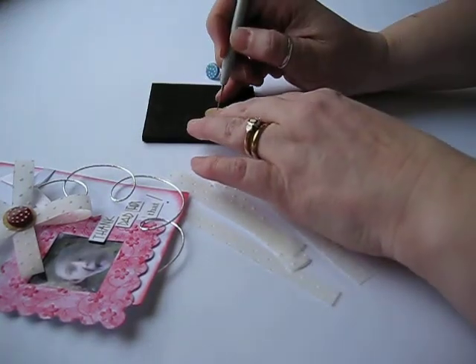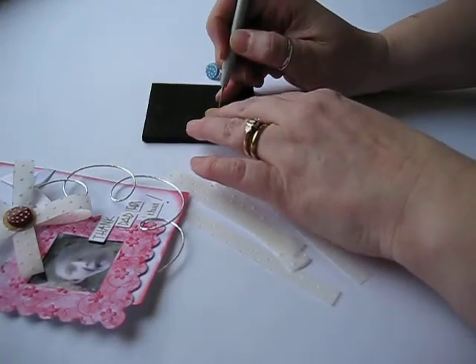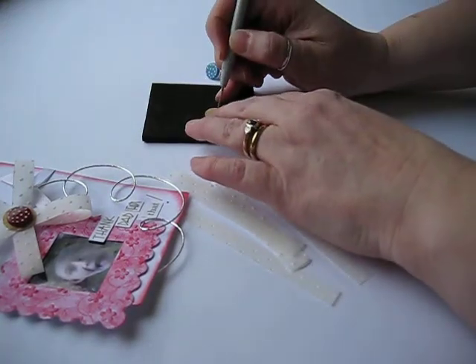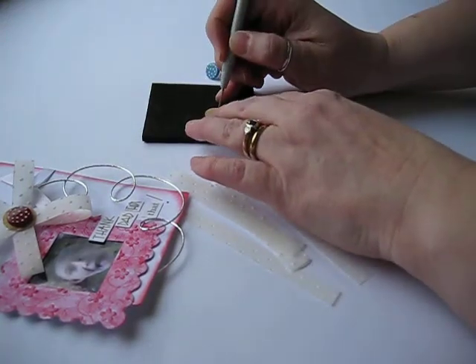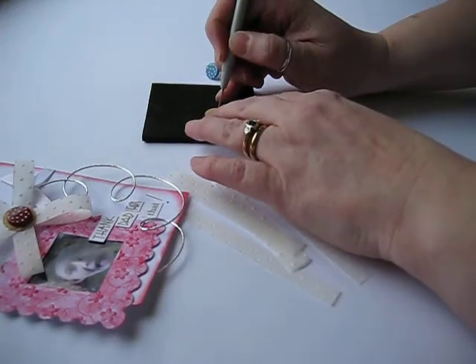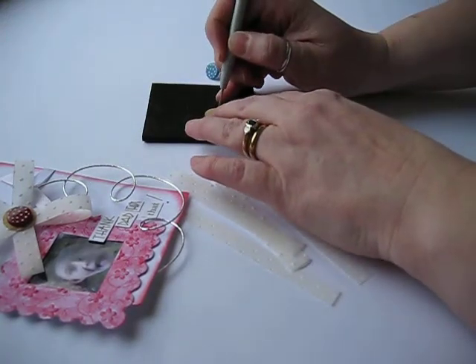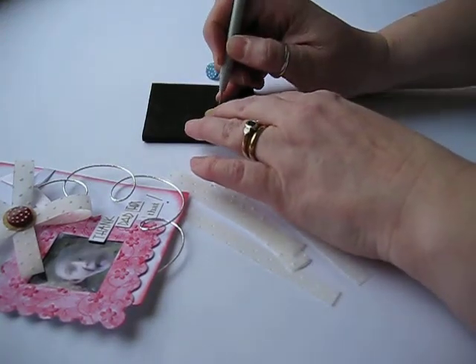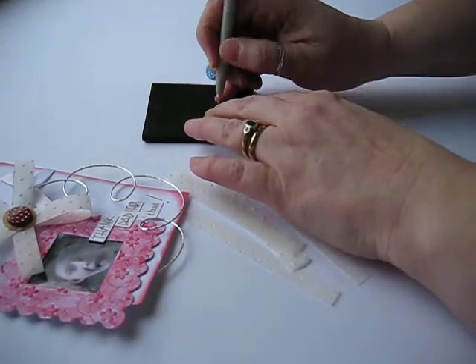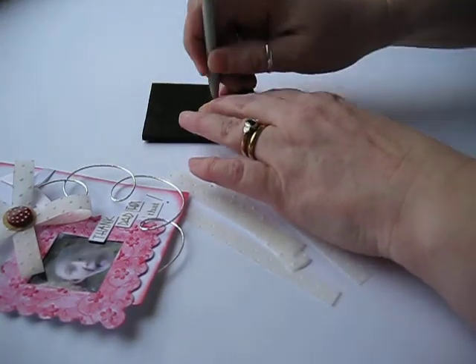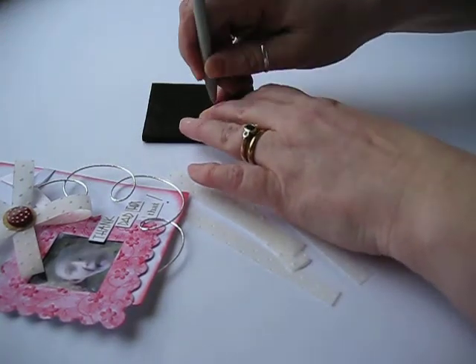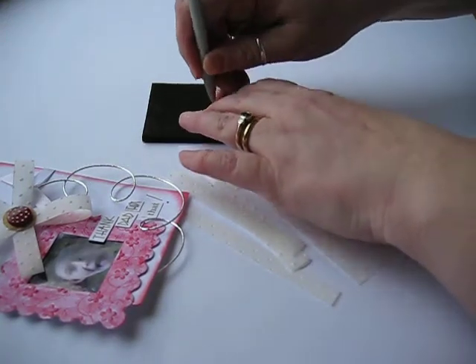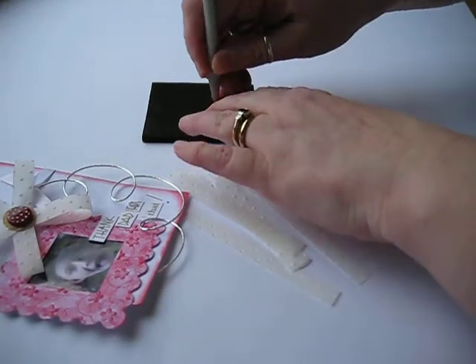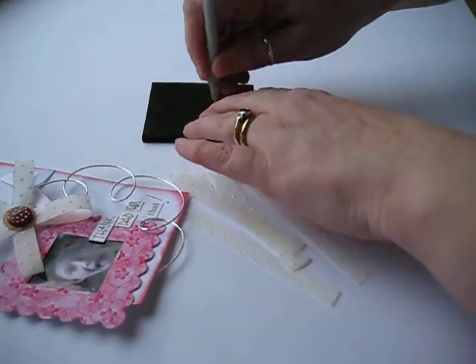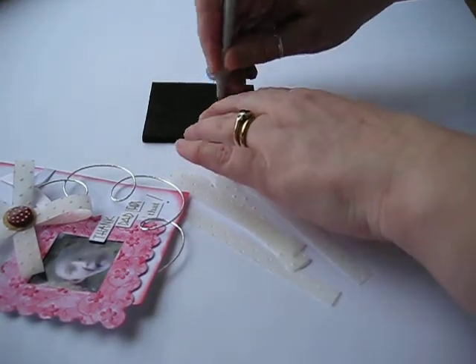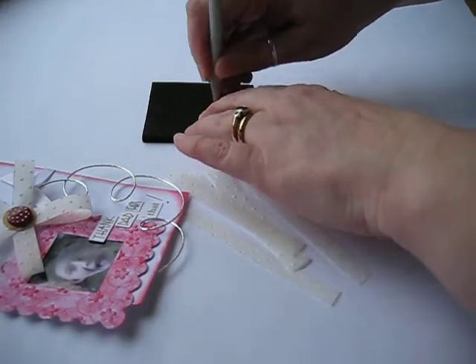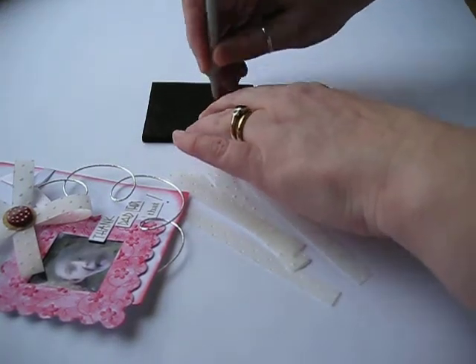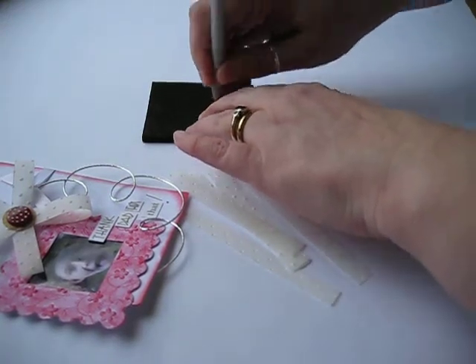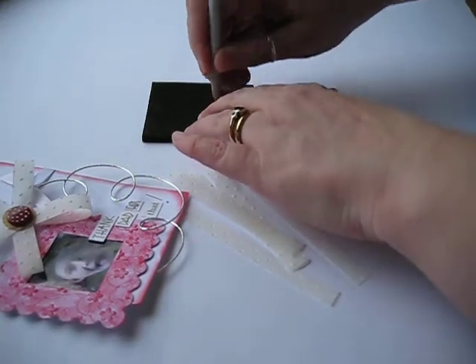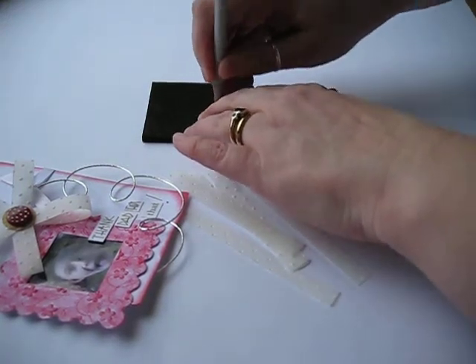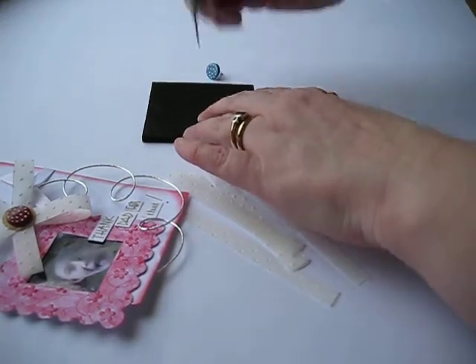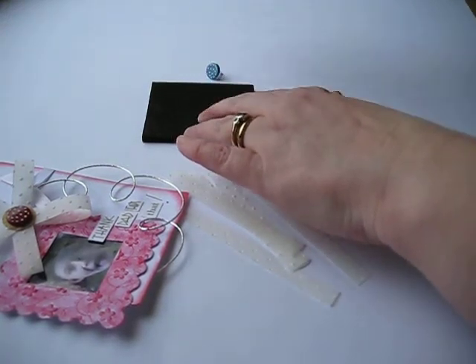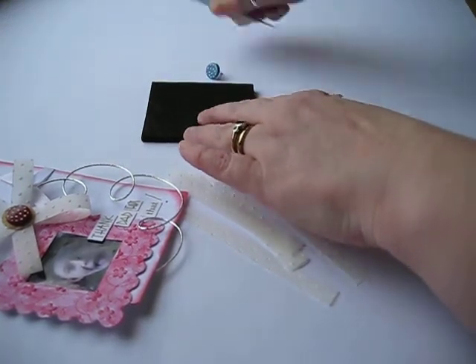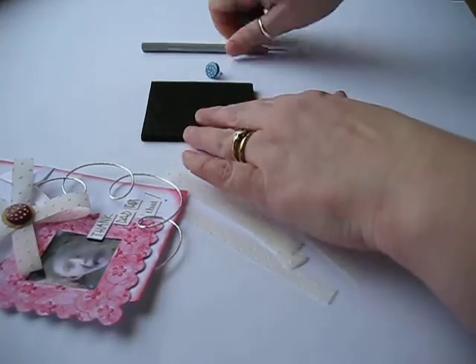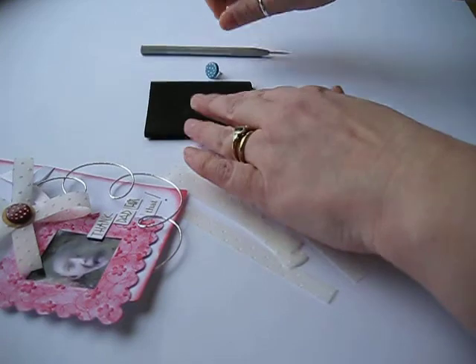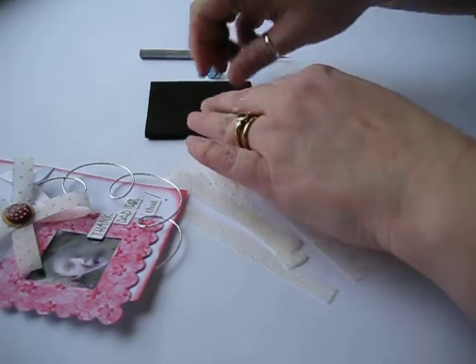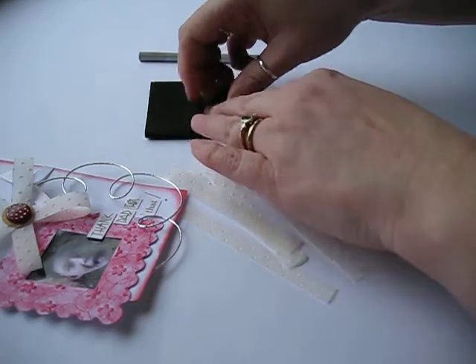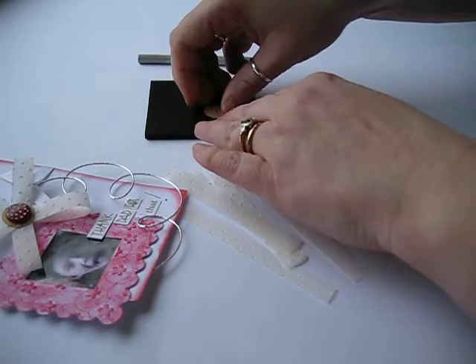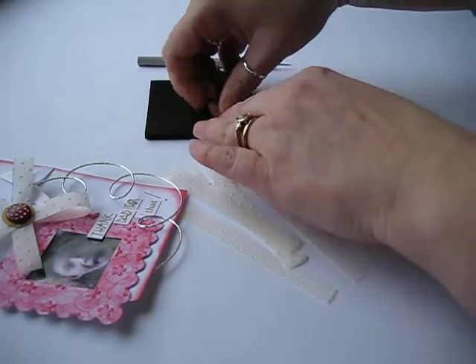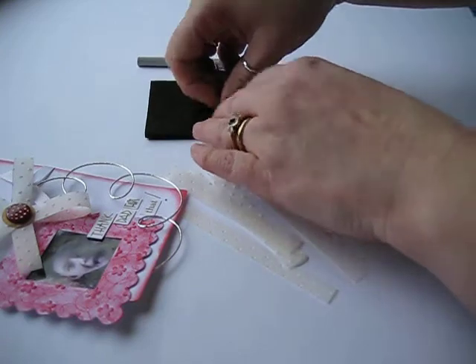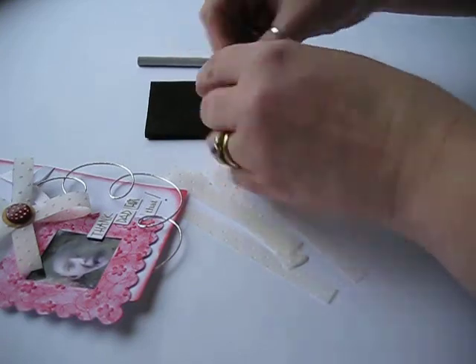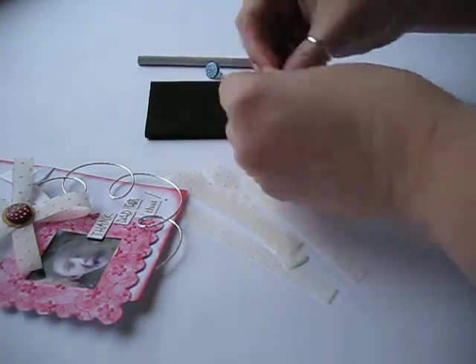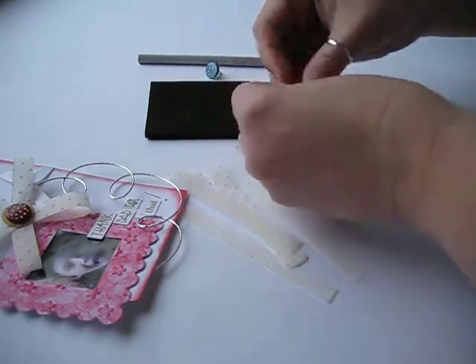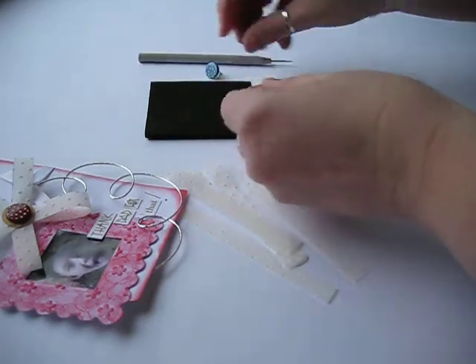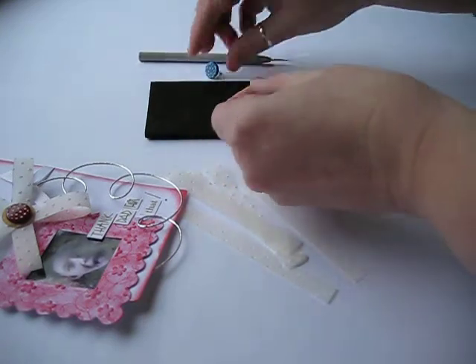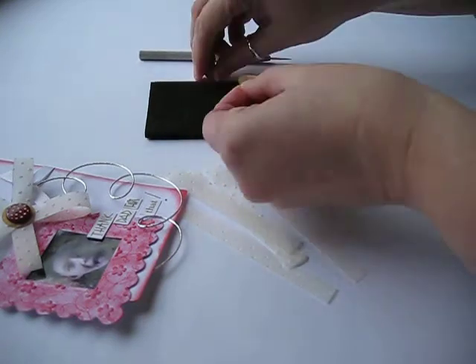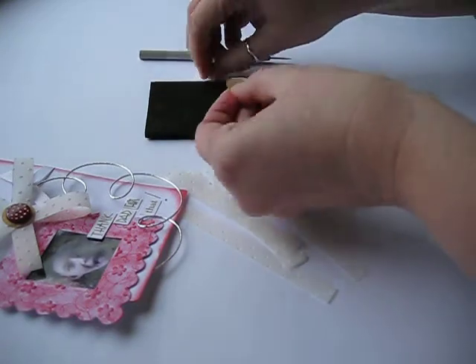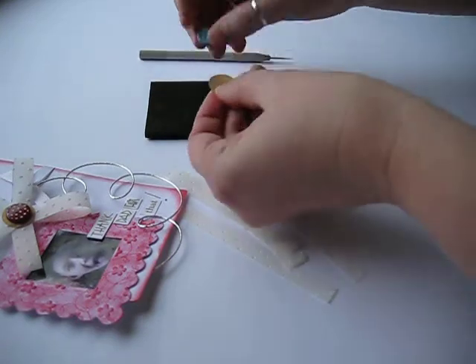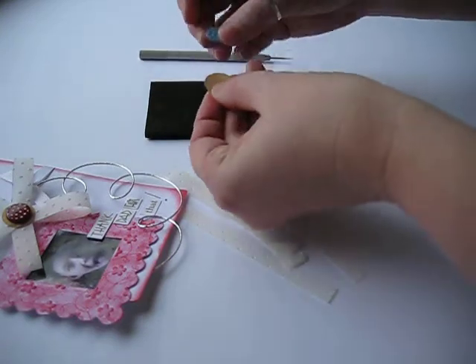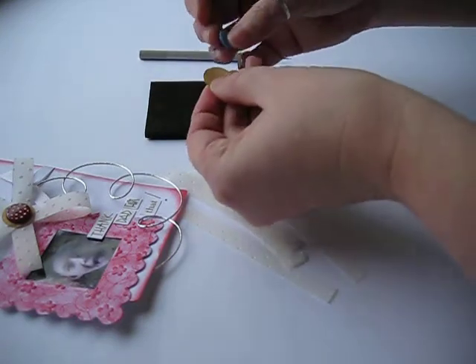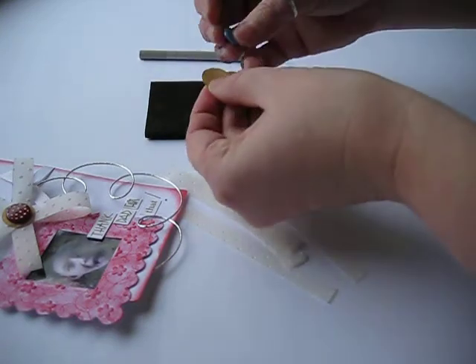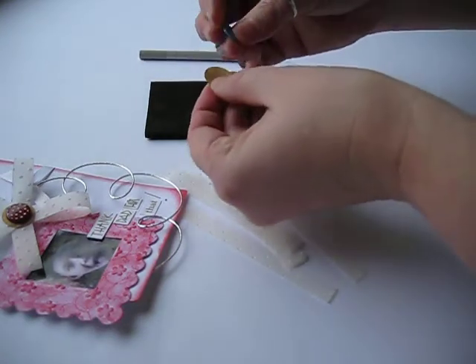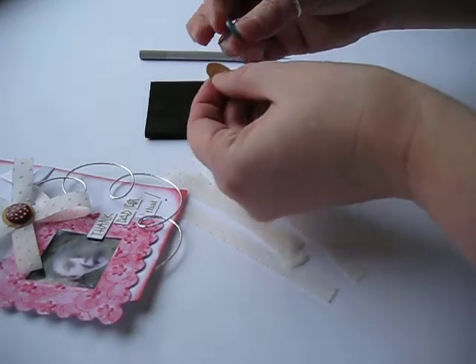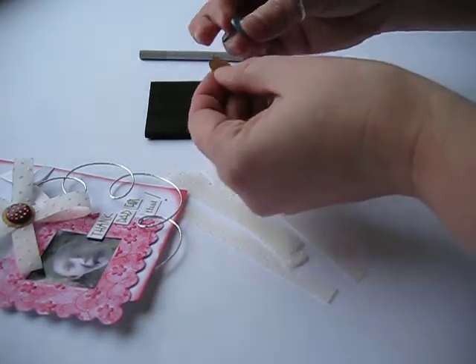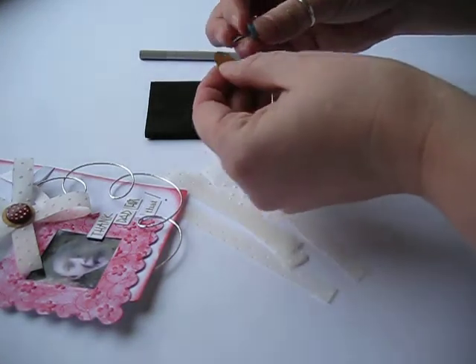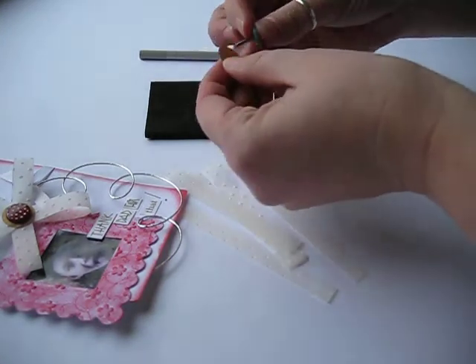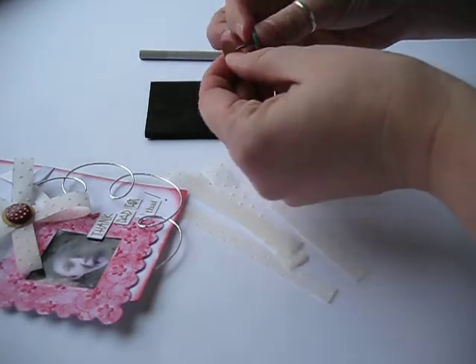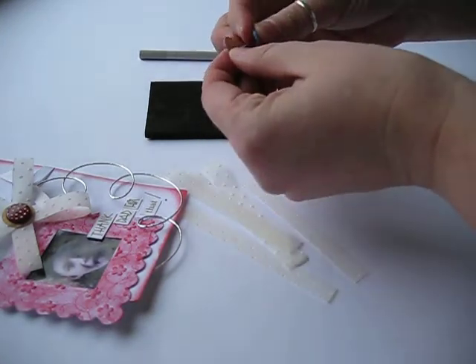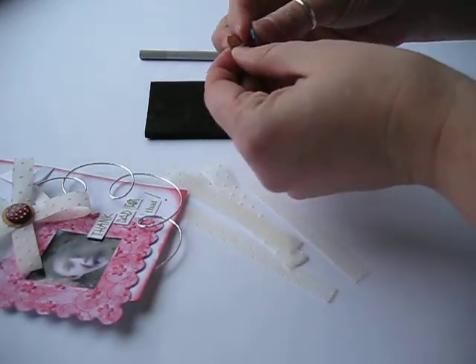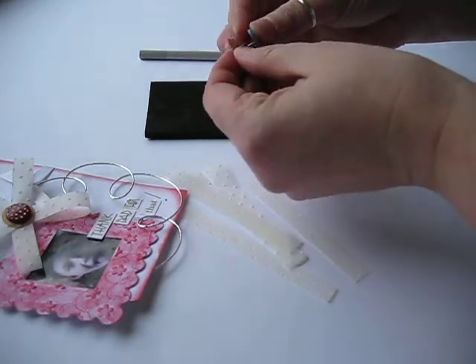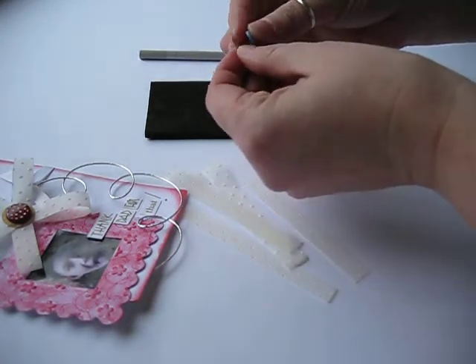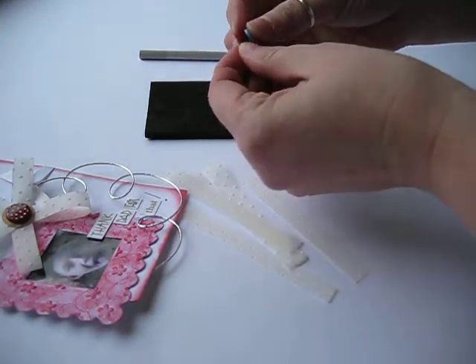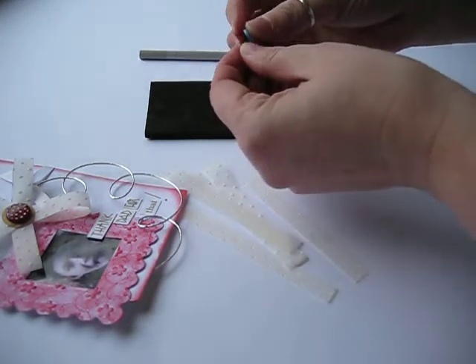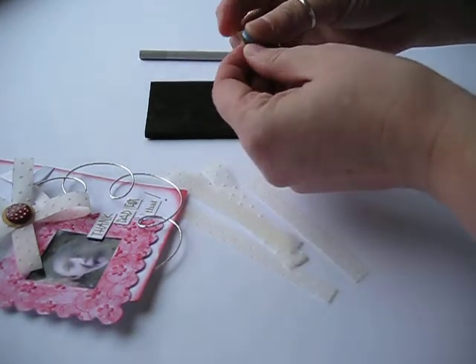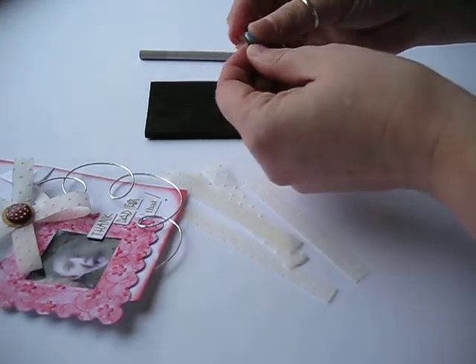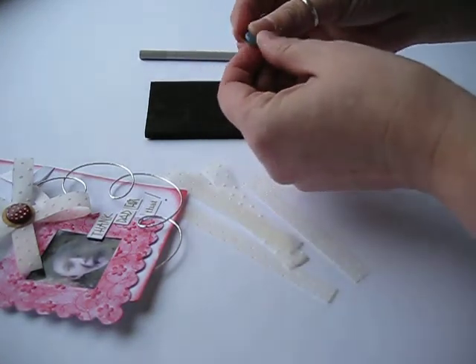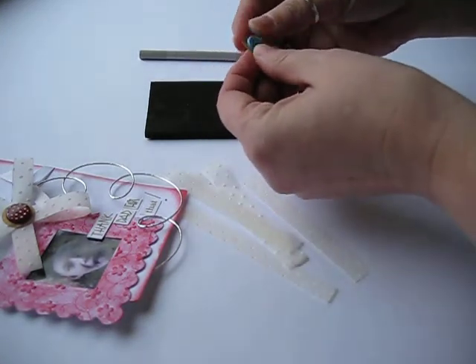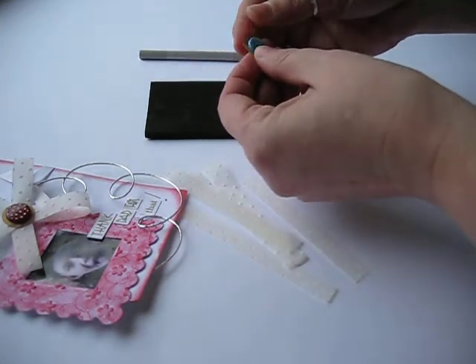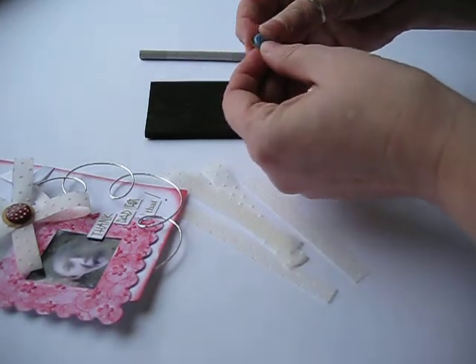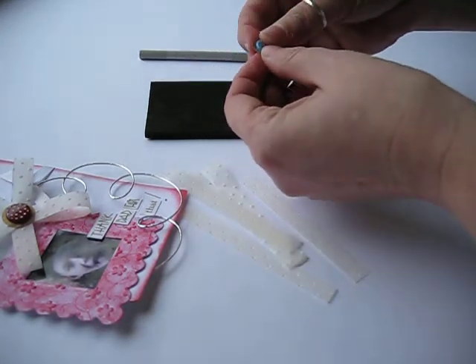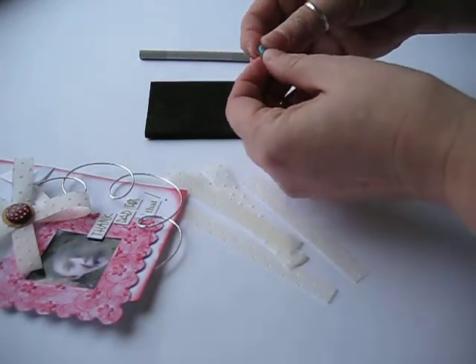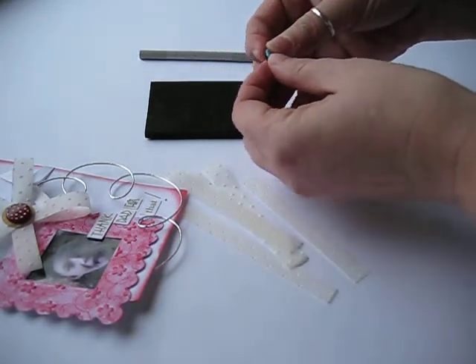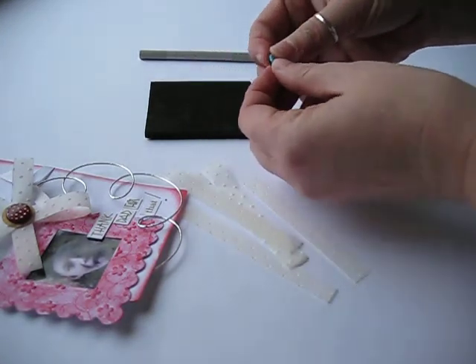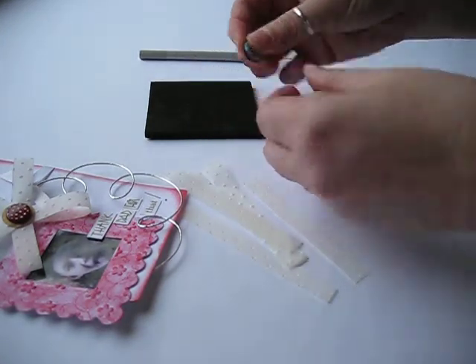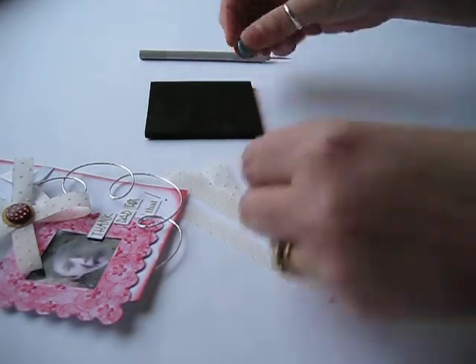You need to pin prick the circle first and insert a brad — any brad of your choice, as long as it fits centrally.